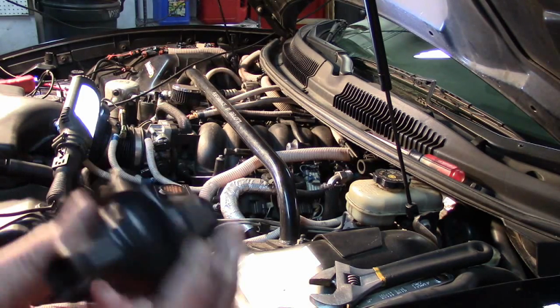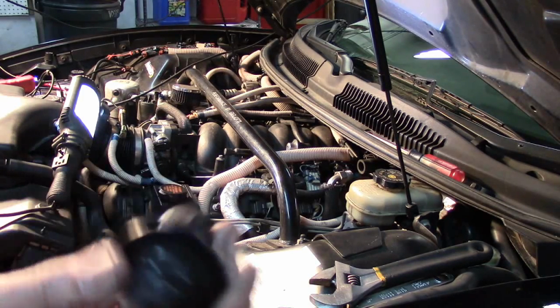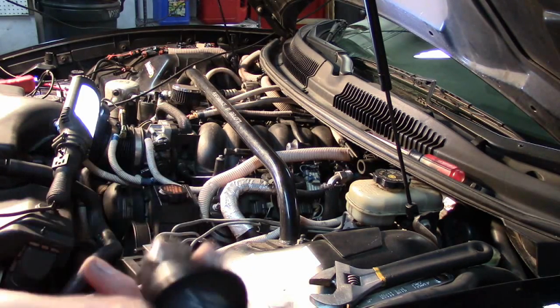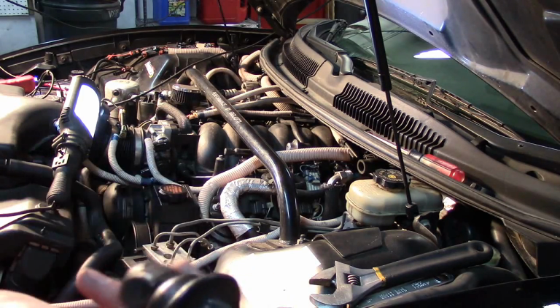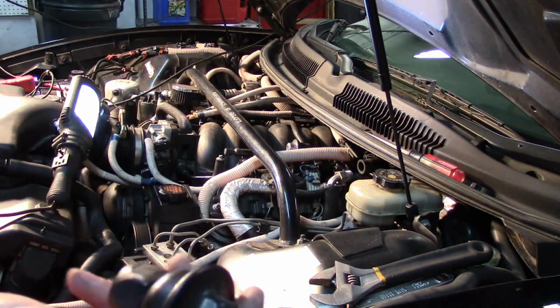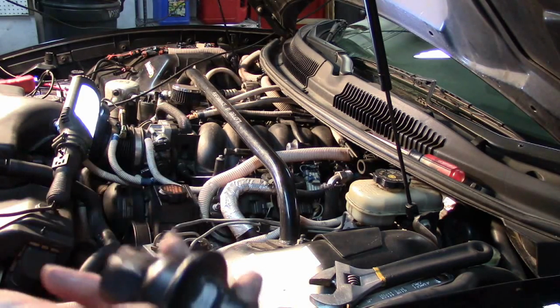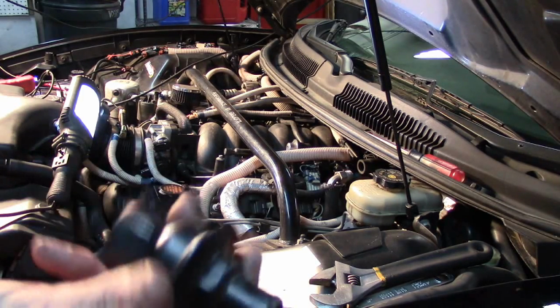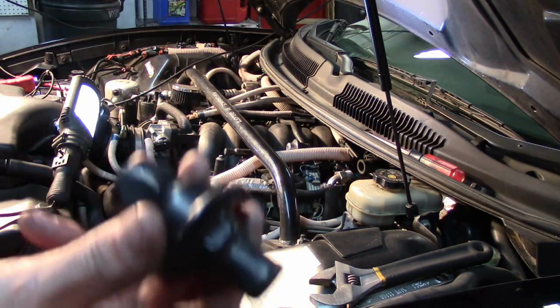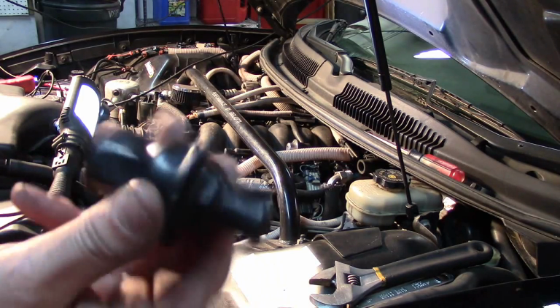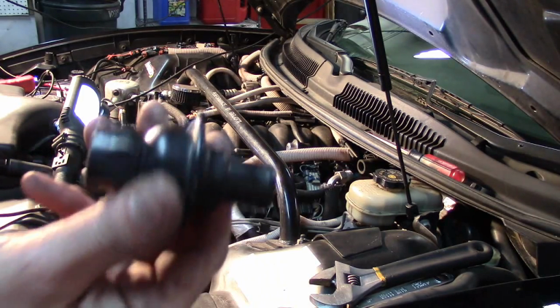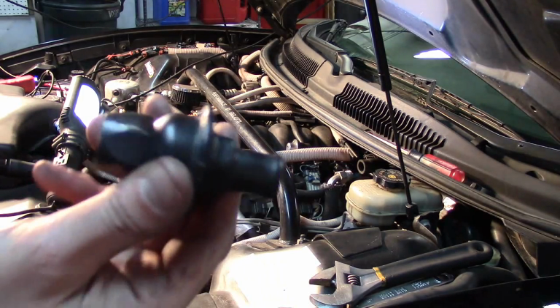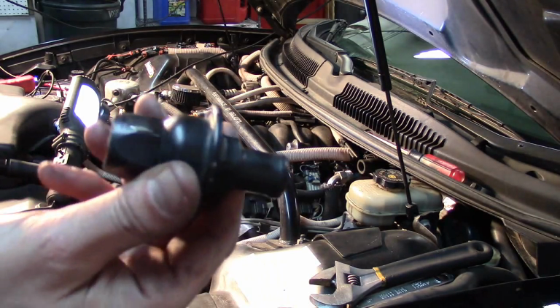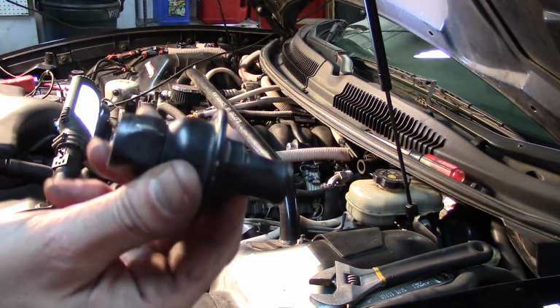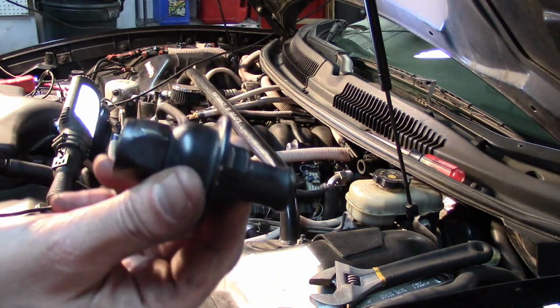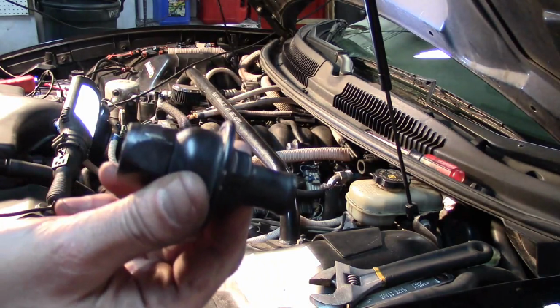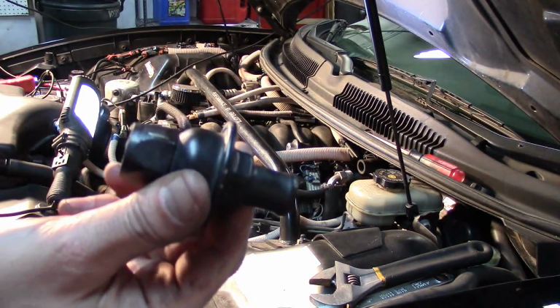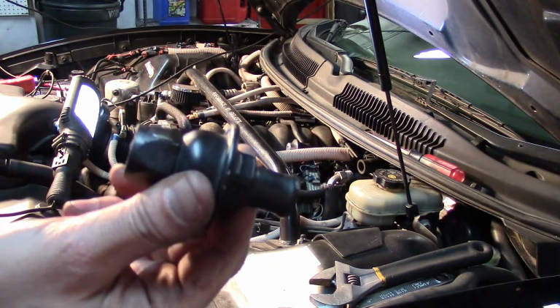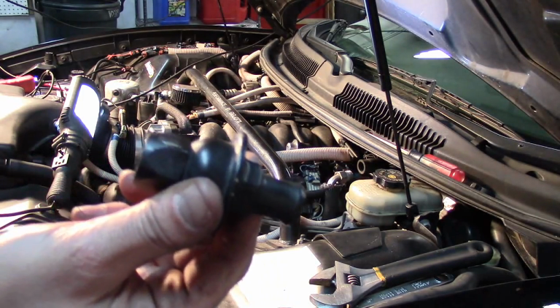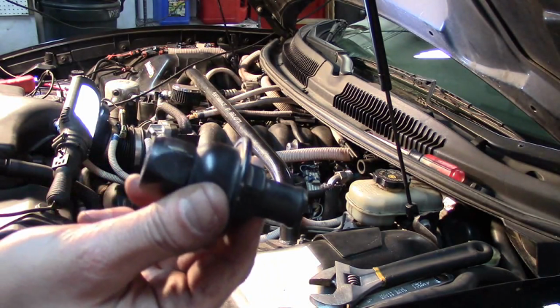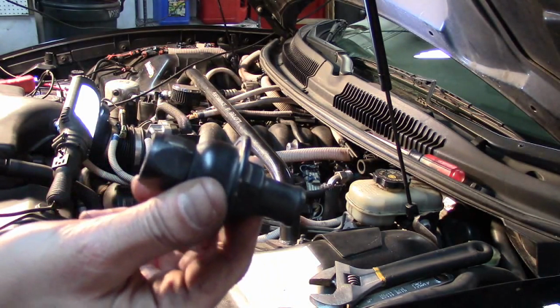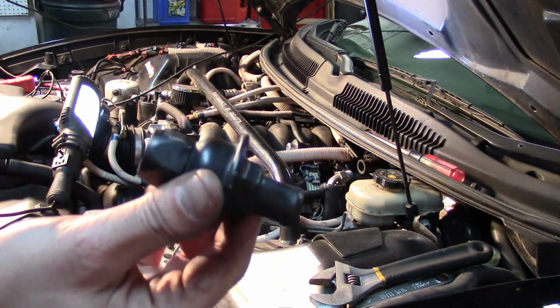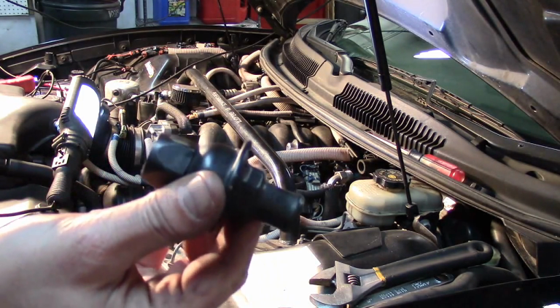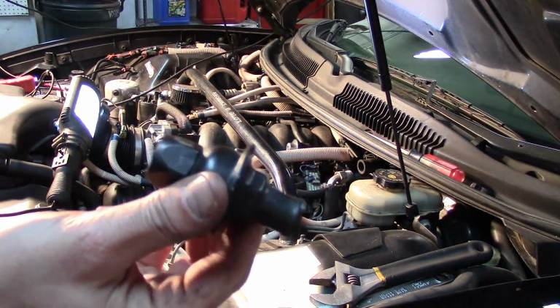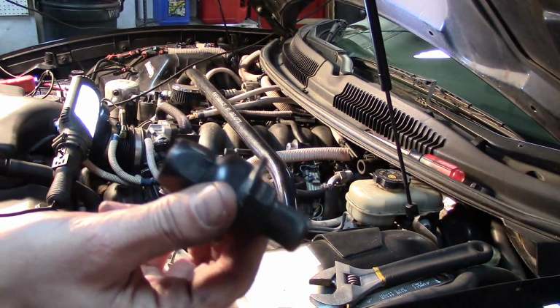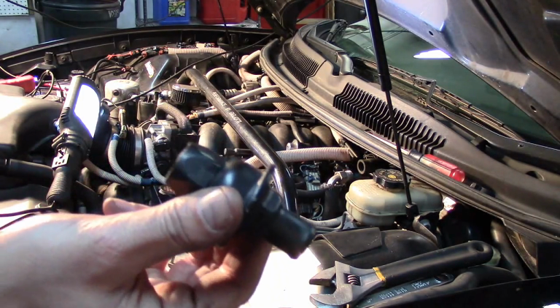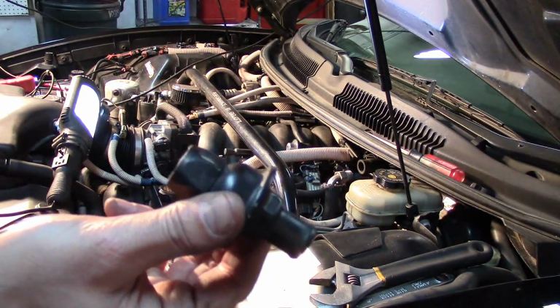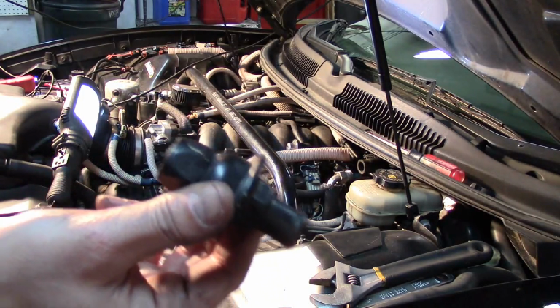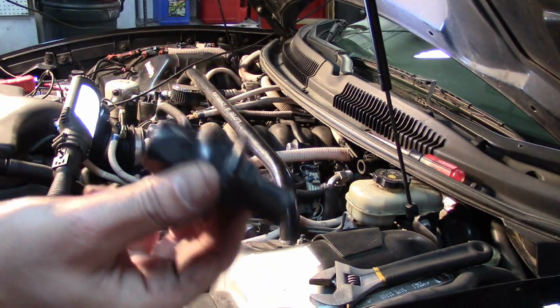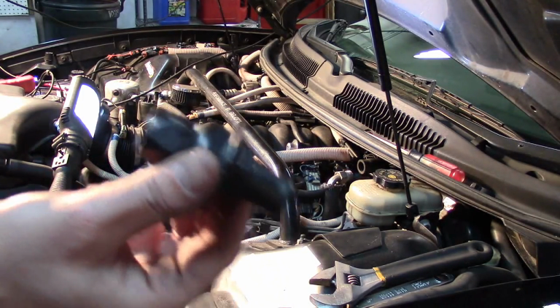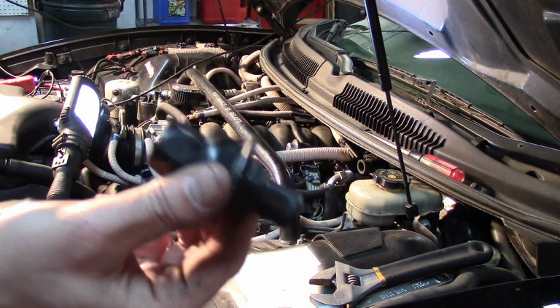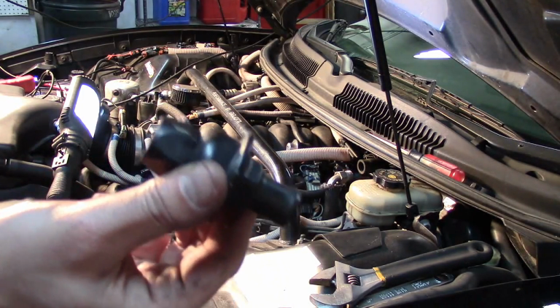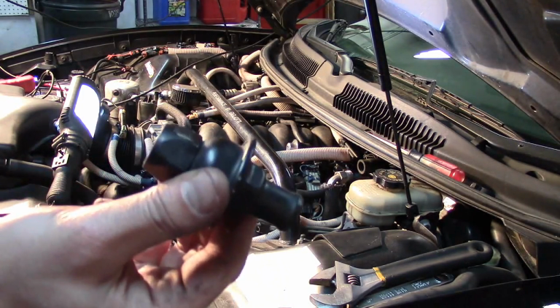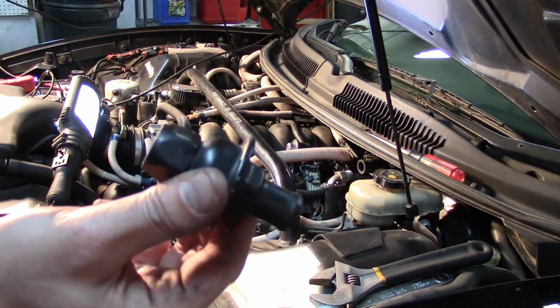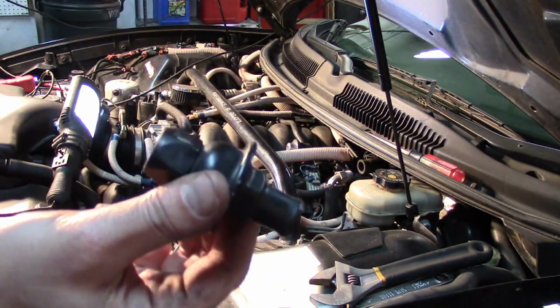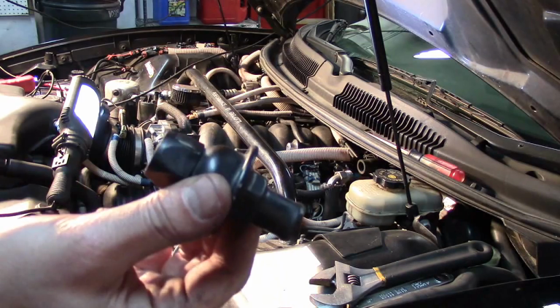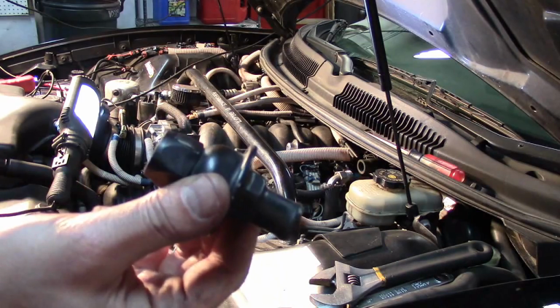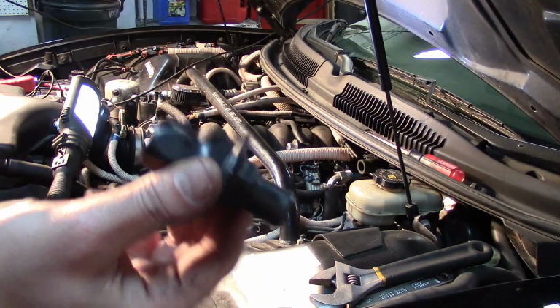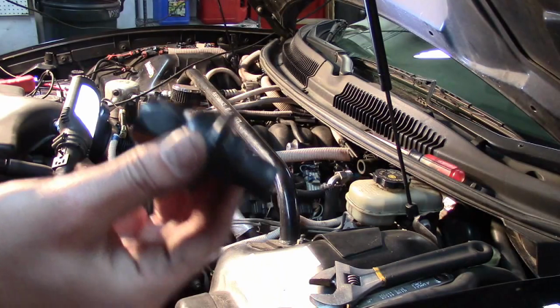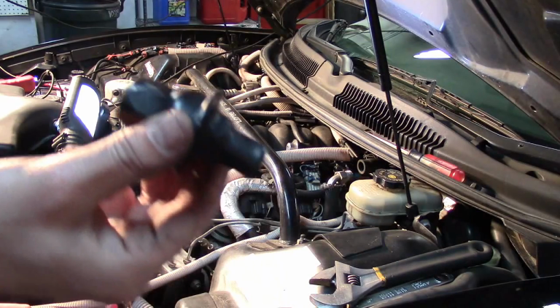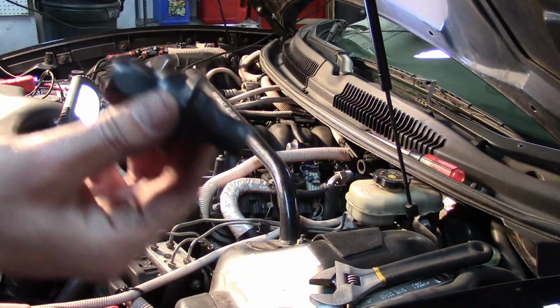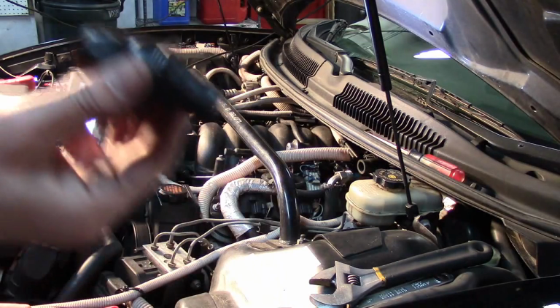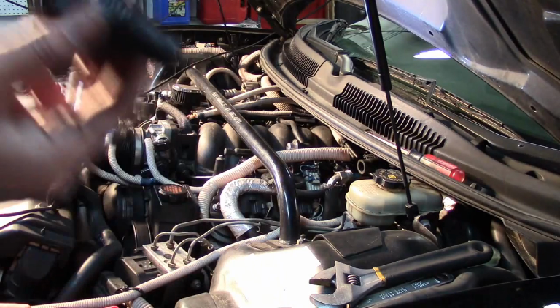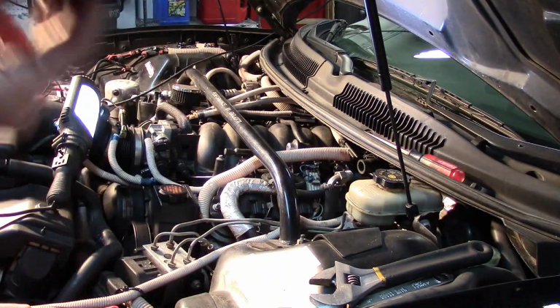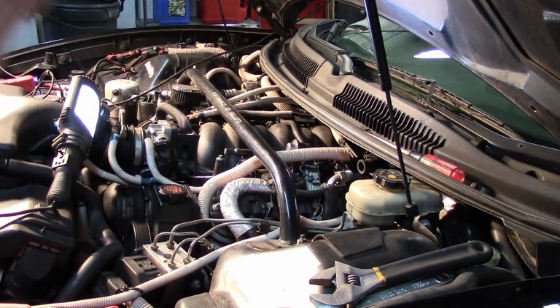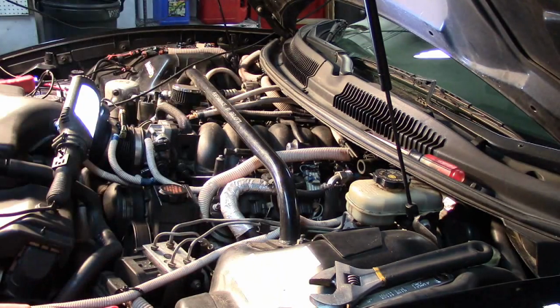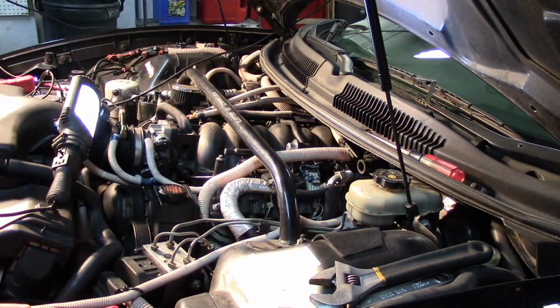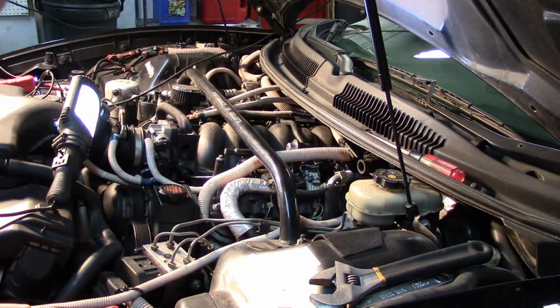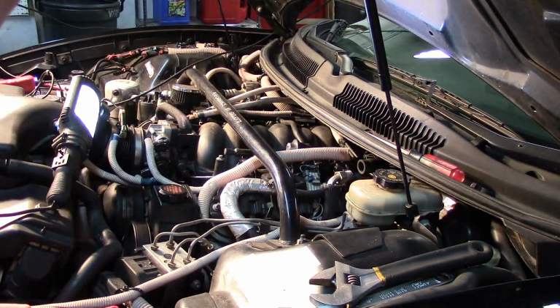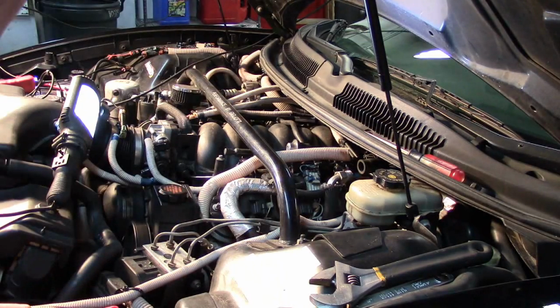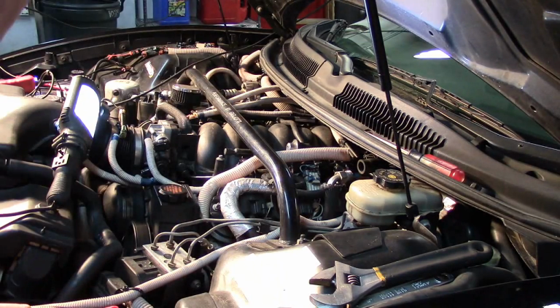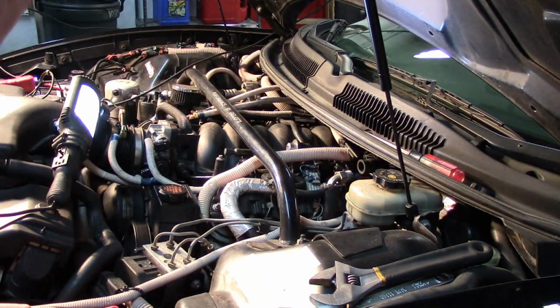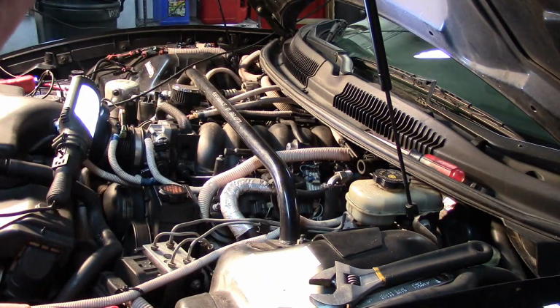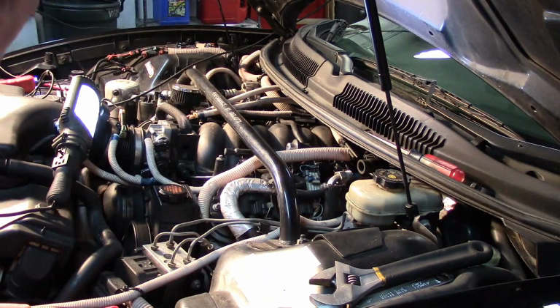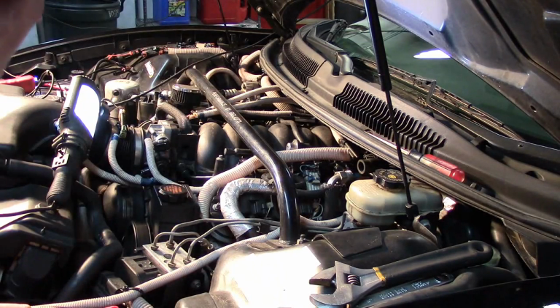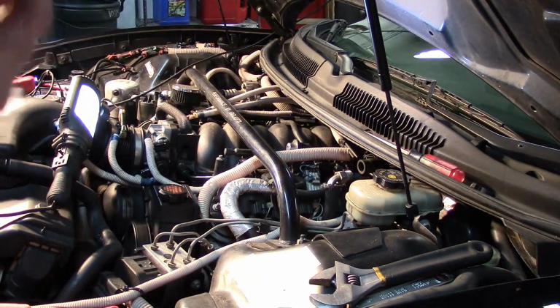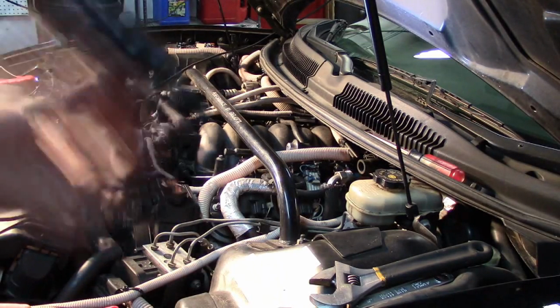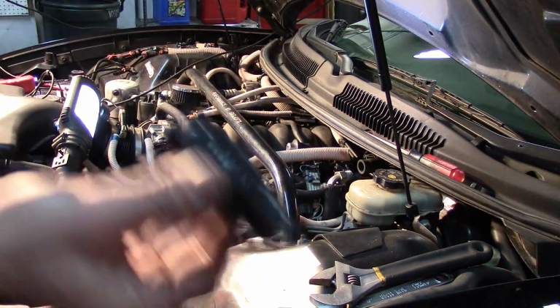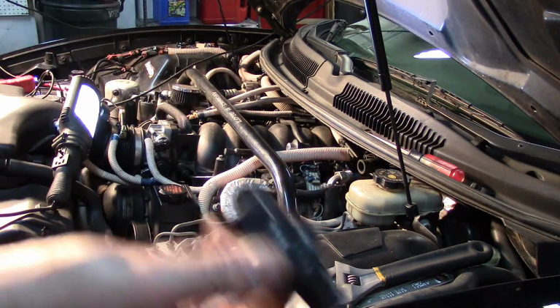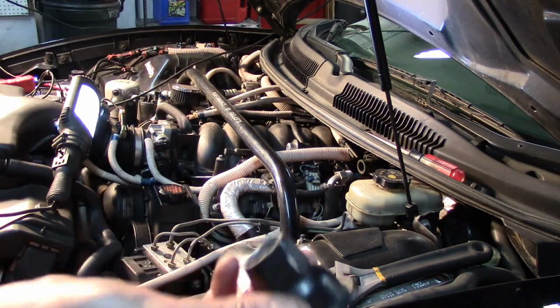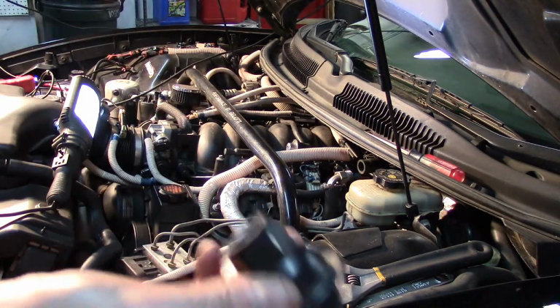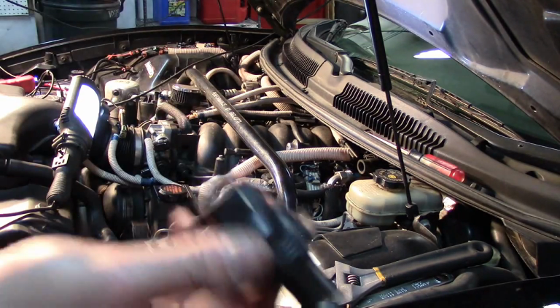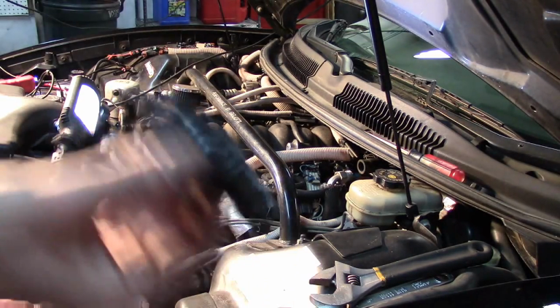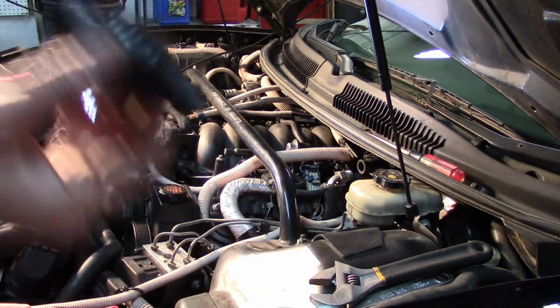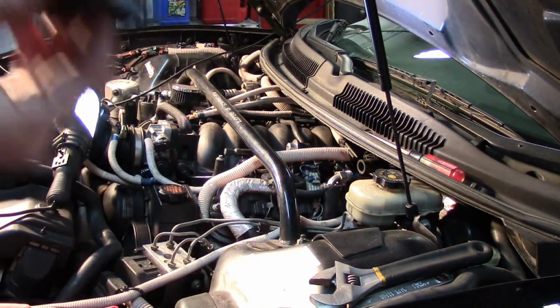Now I'm going to turn it around and I should not be able to blow air this way. And nothing — confirming the check valve is one-directional as it should be.